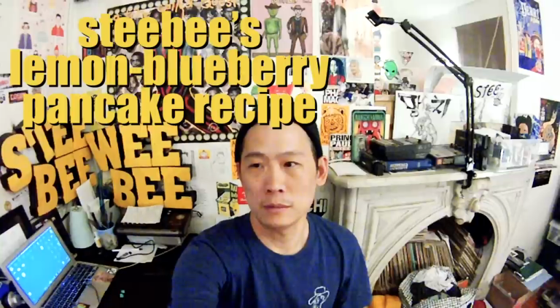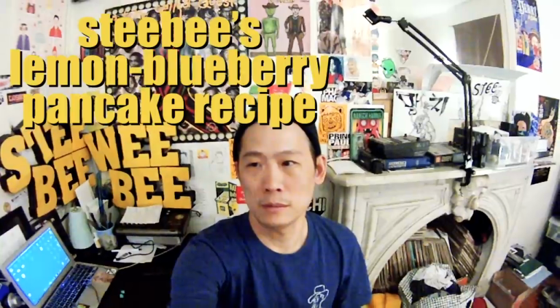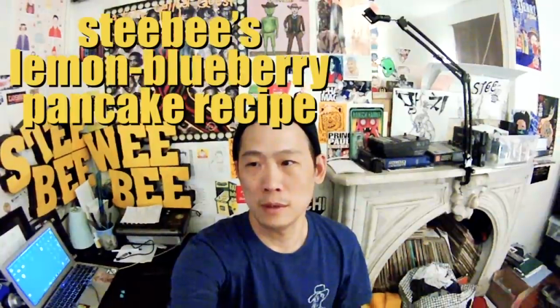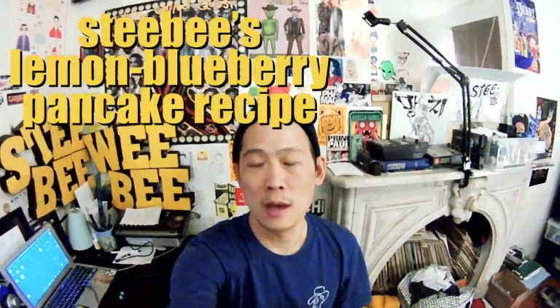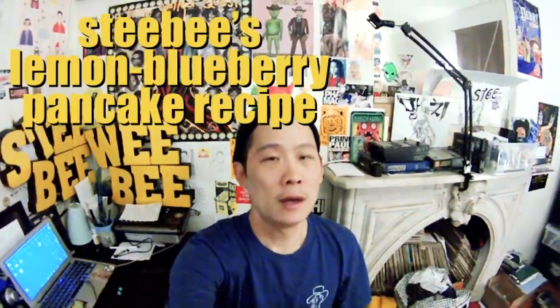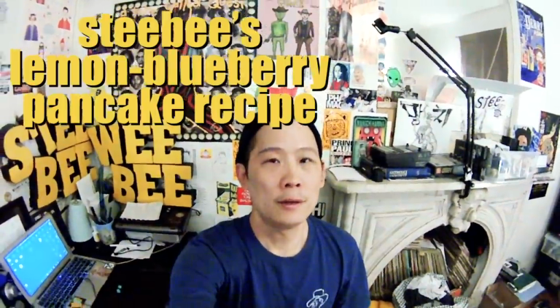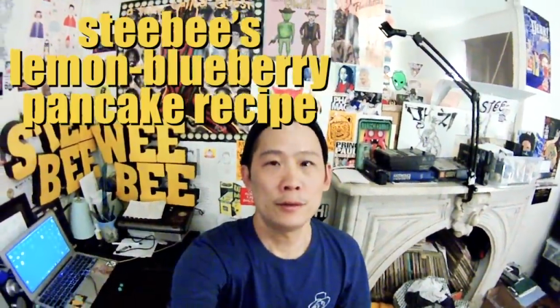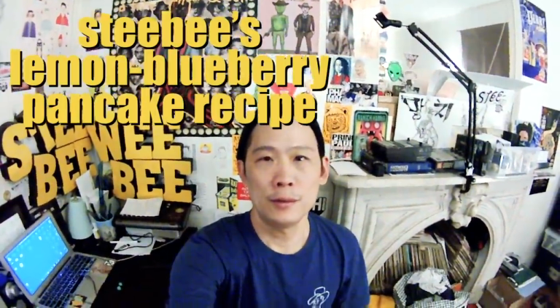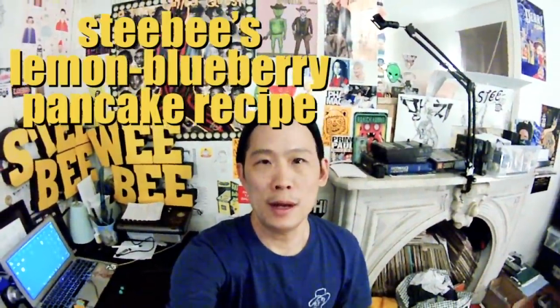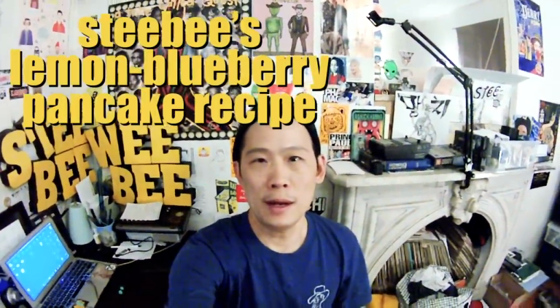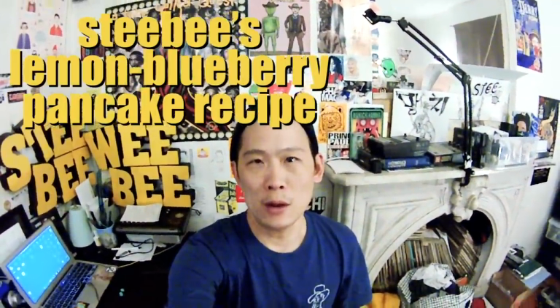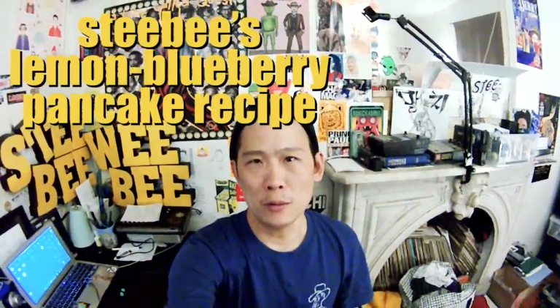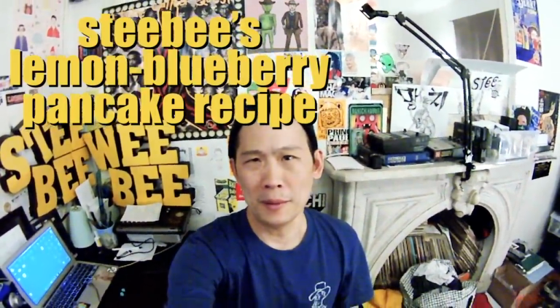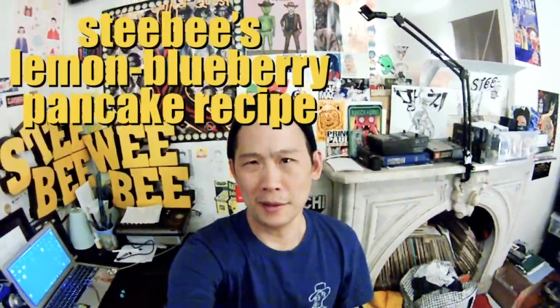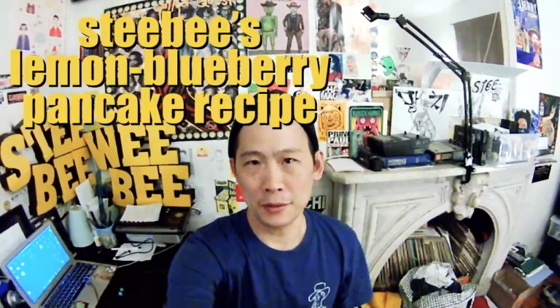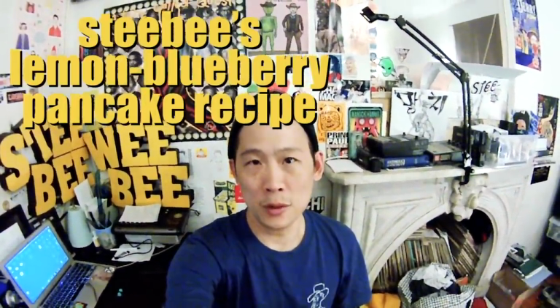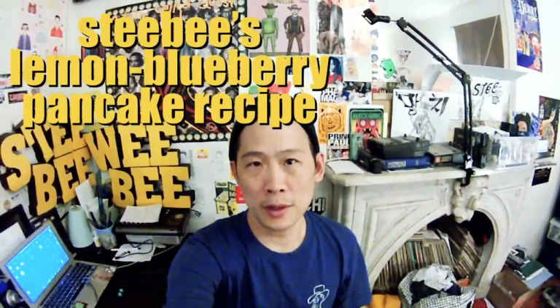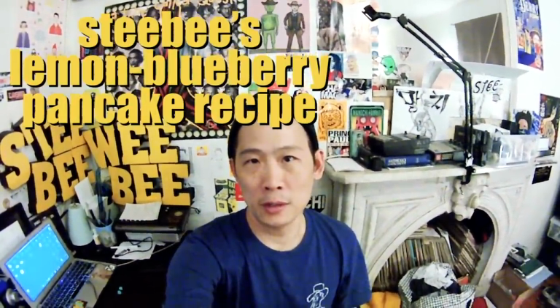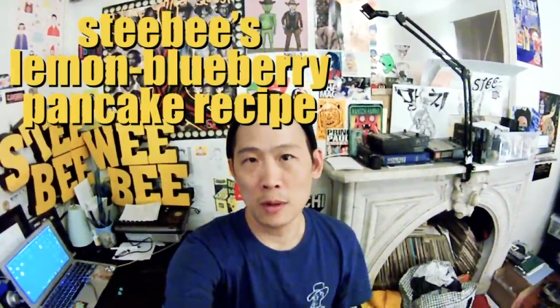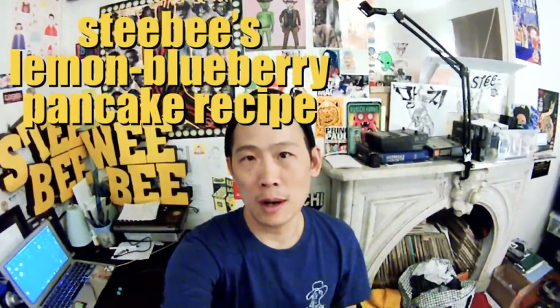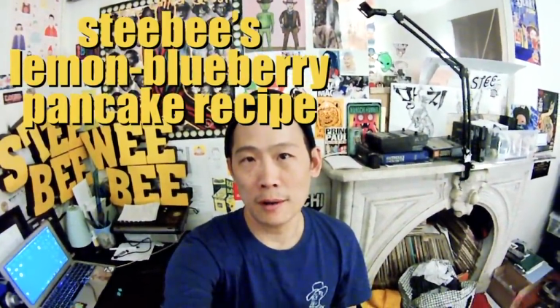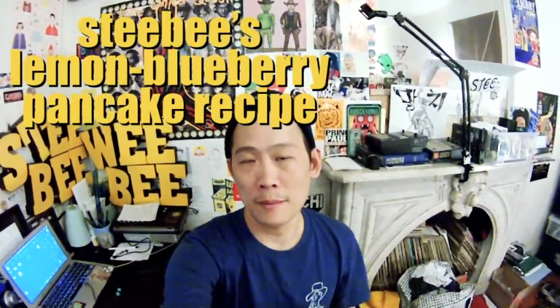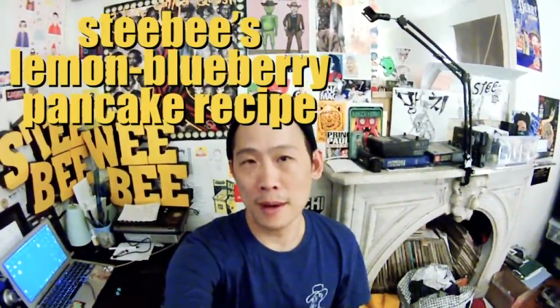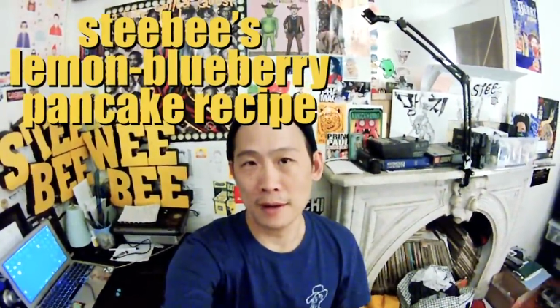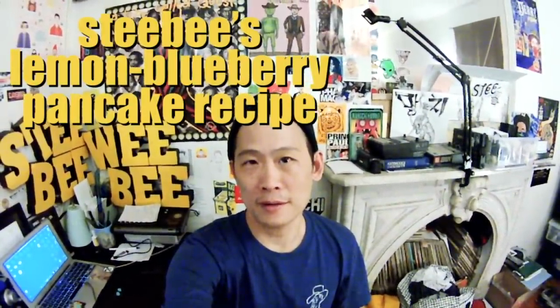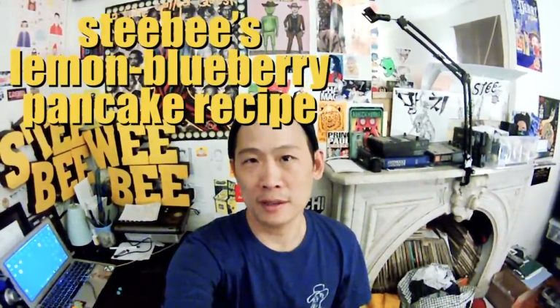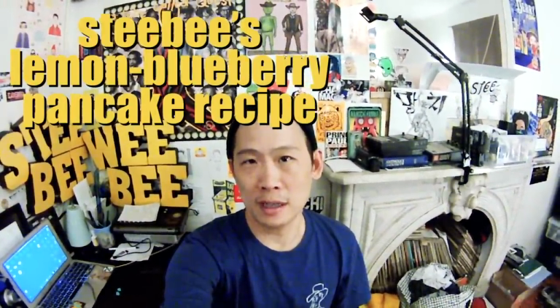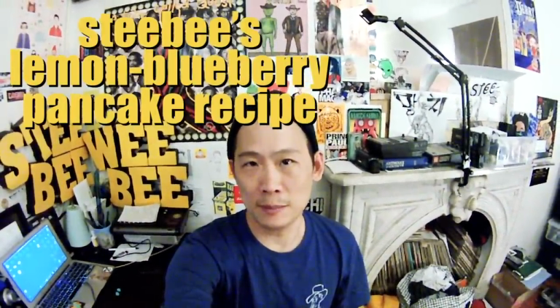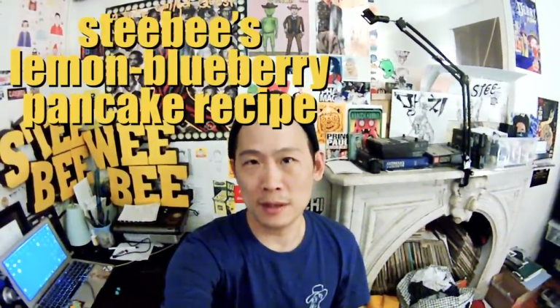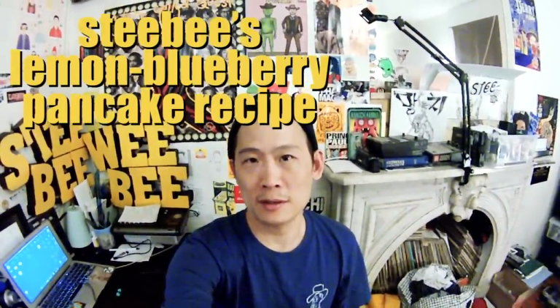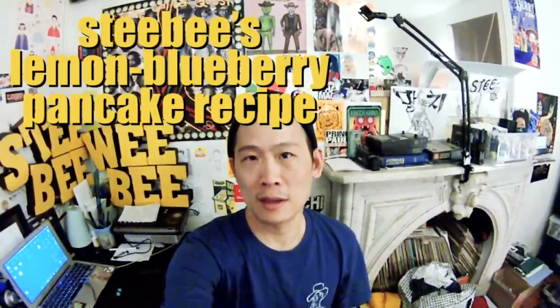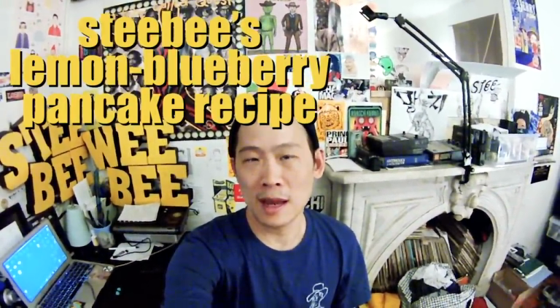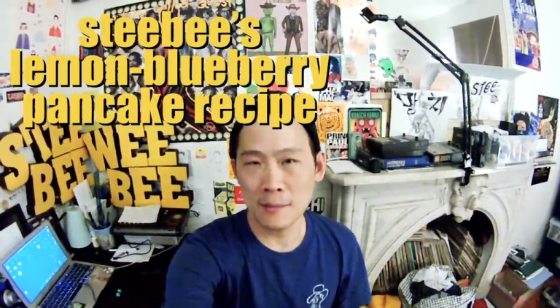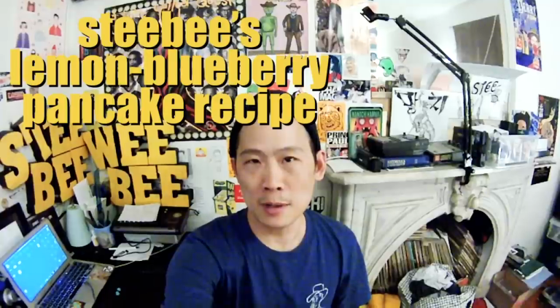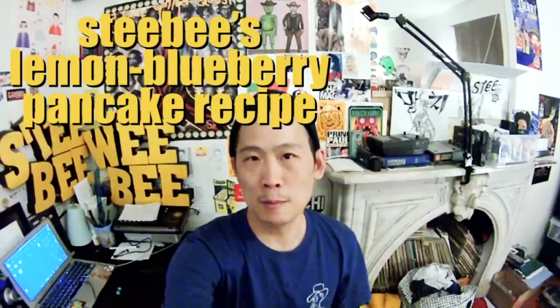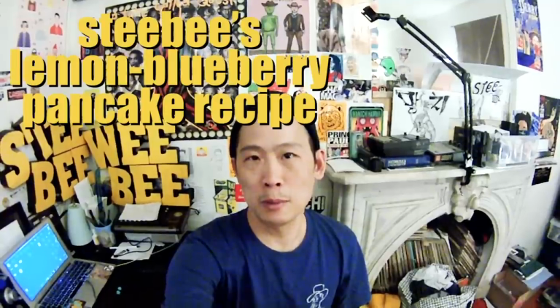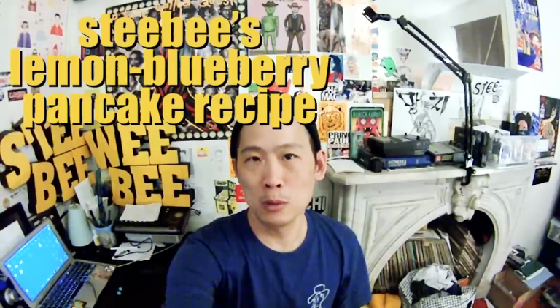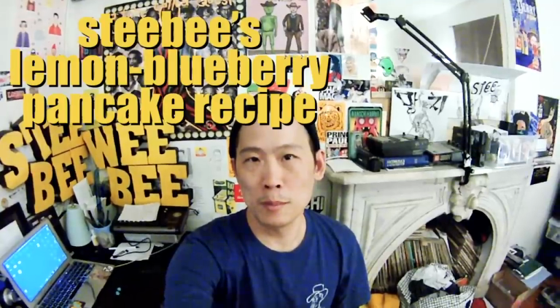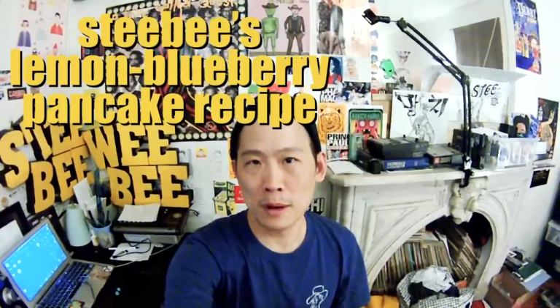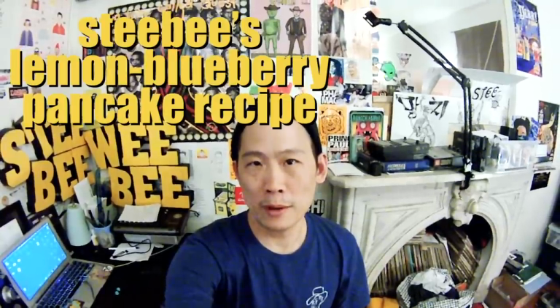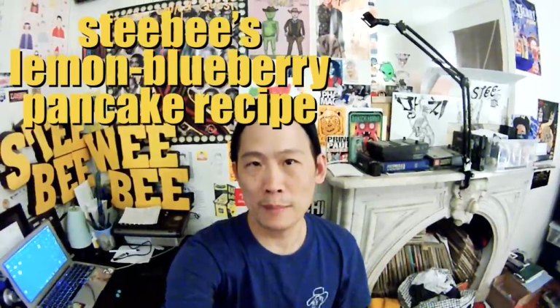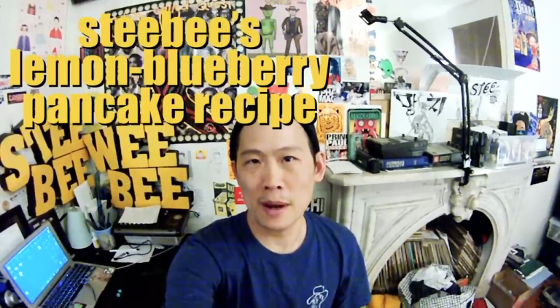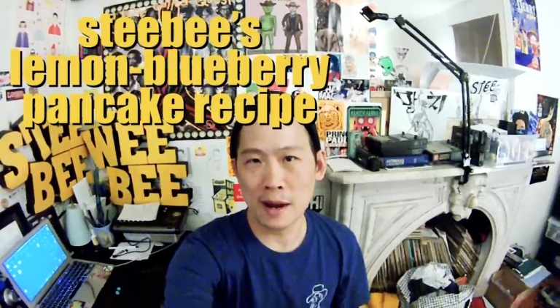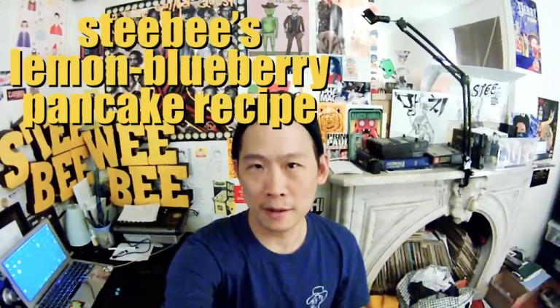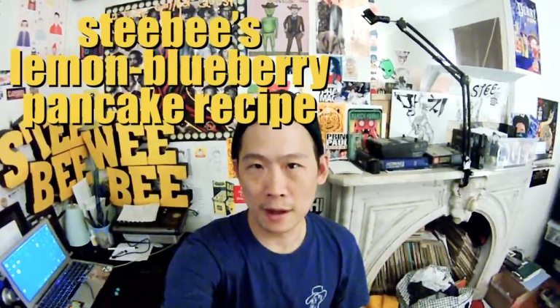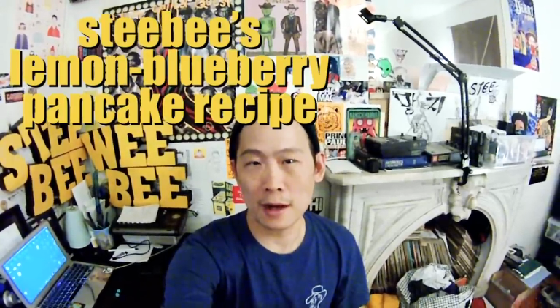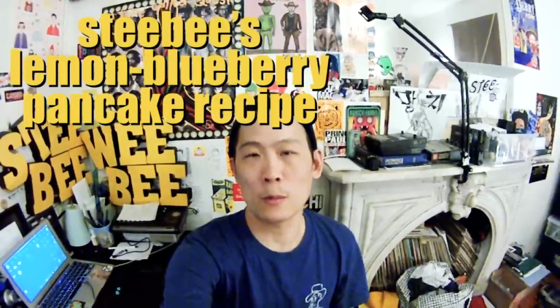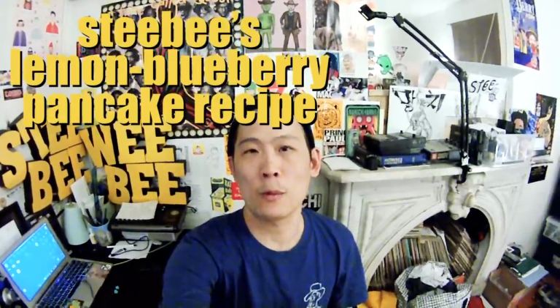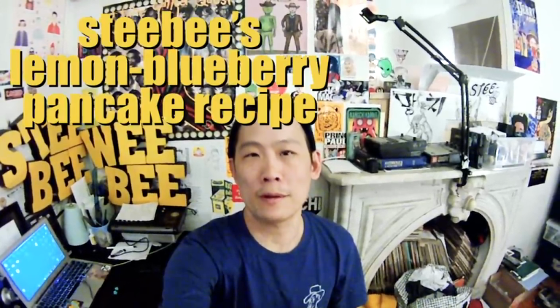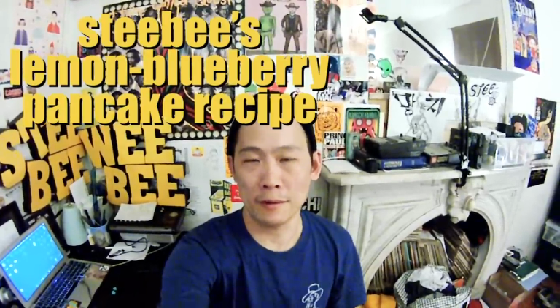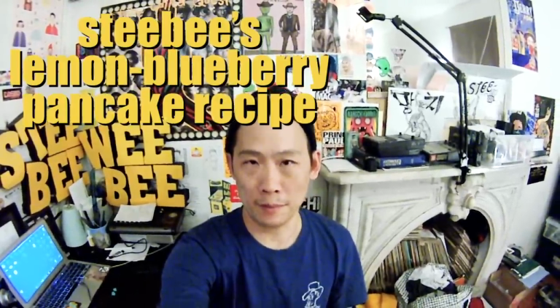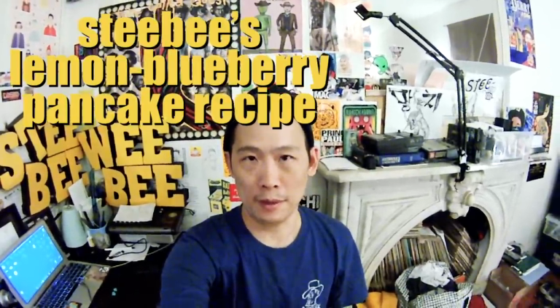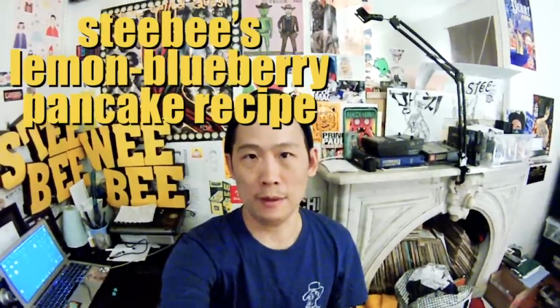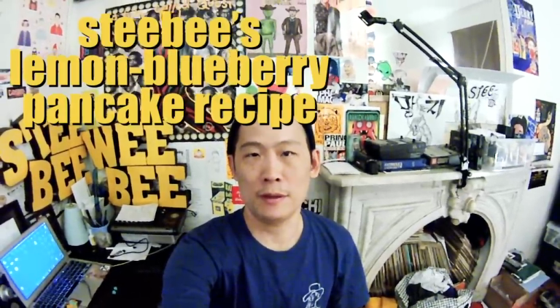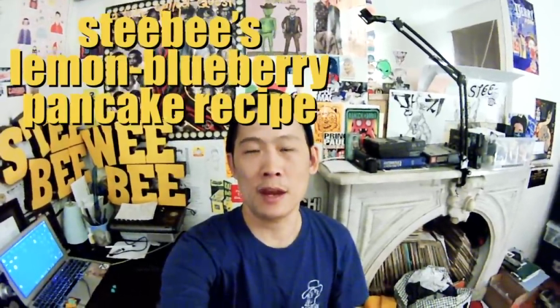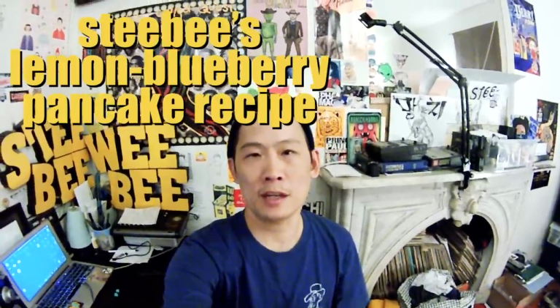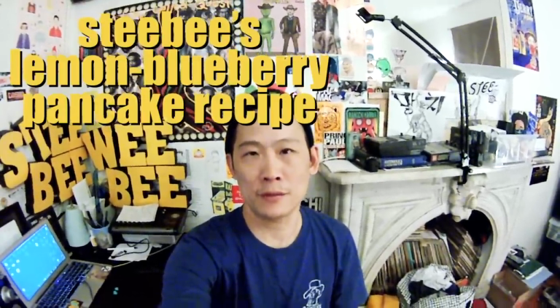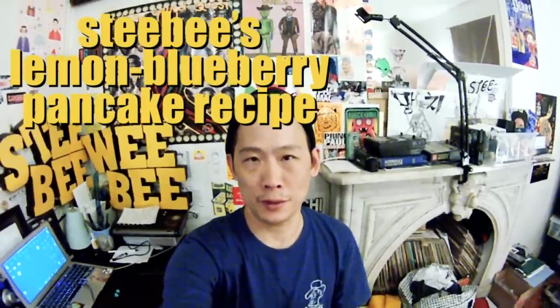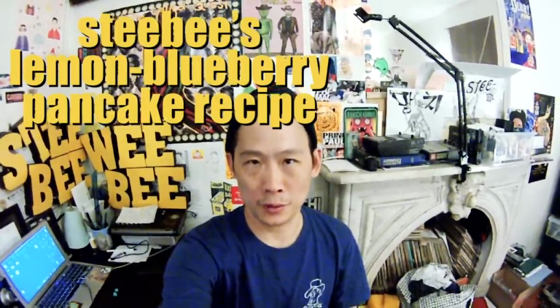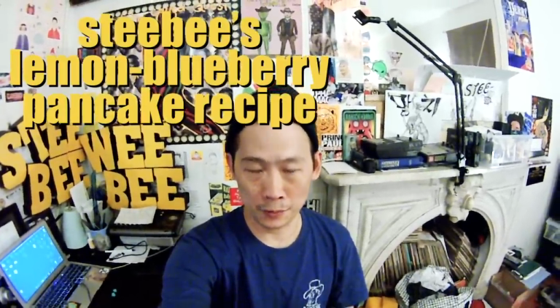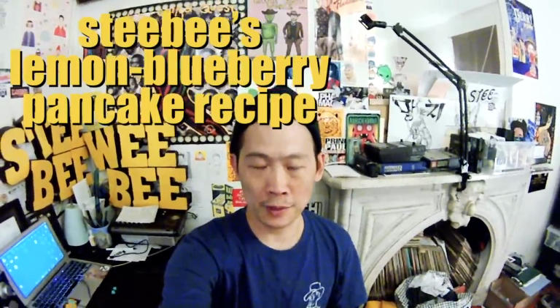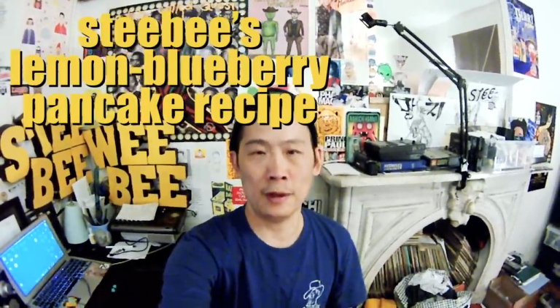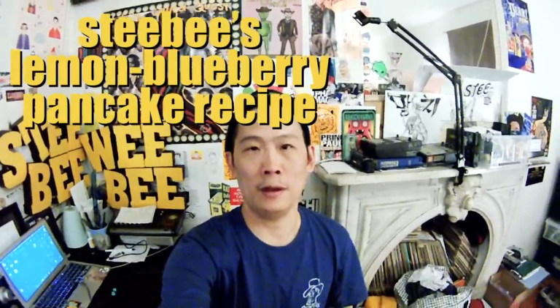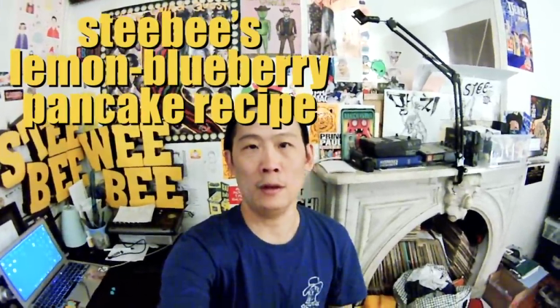Today I will be showing you how to make Stevie's Lemon Blueberry Pancake Recipe. Thanks for tuning in.